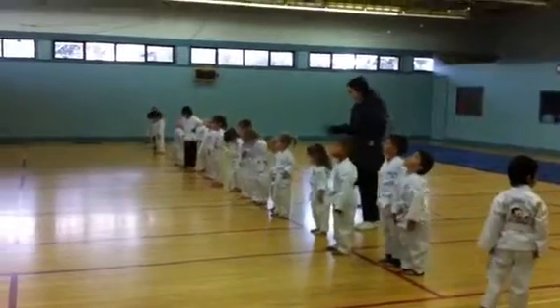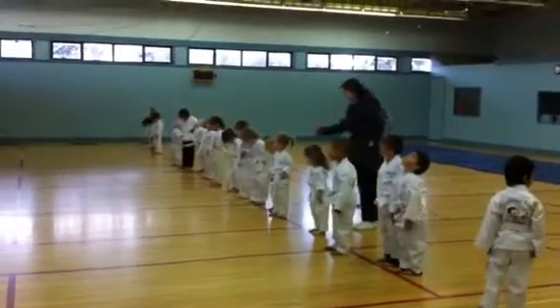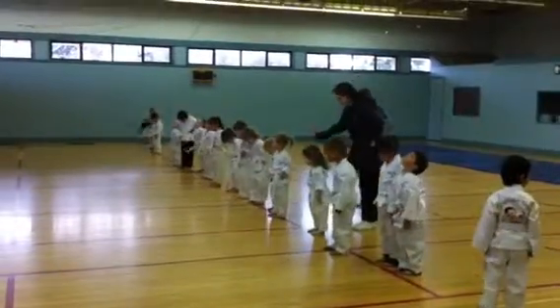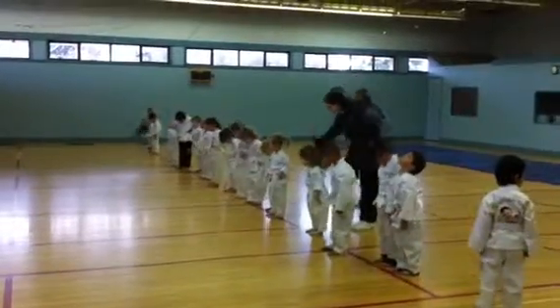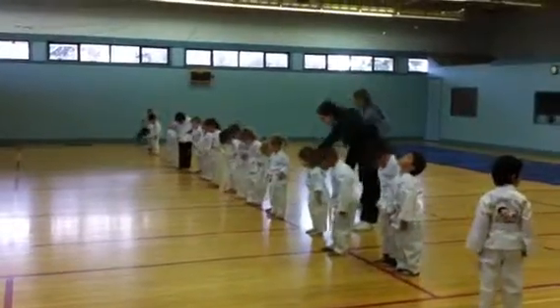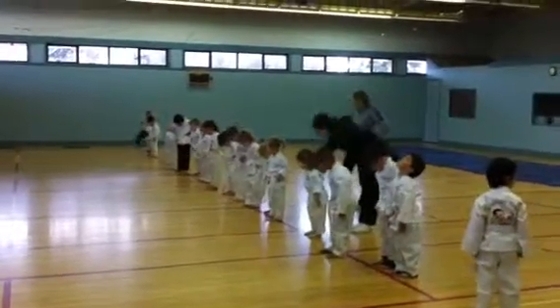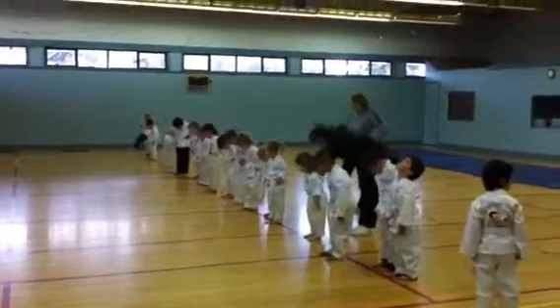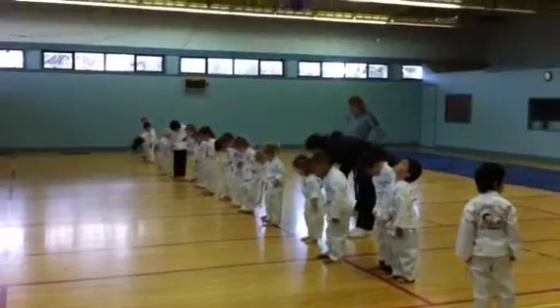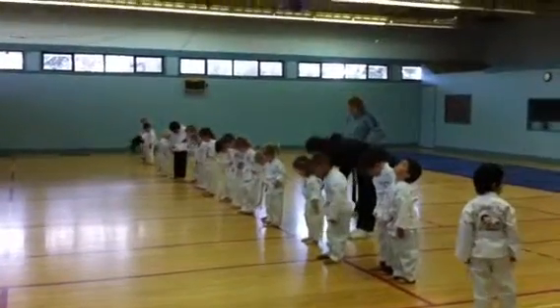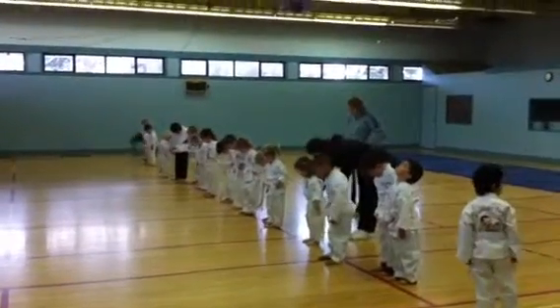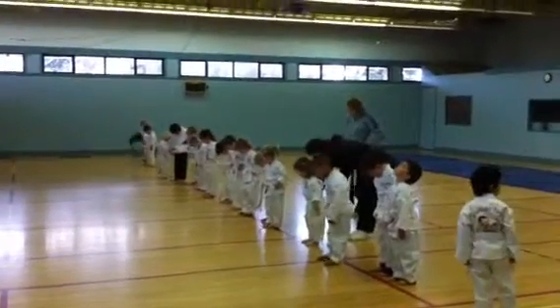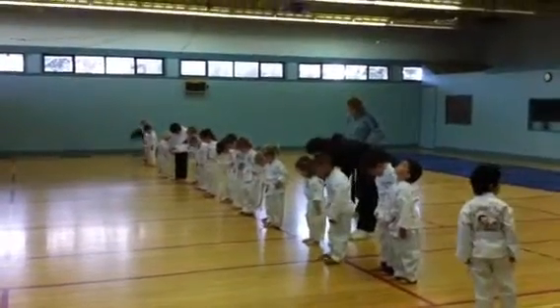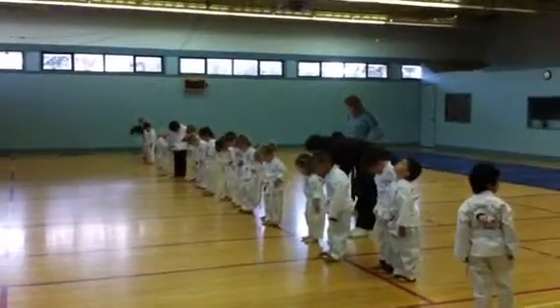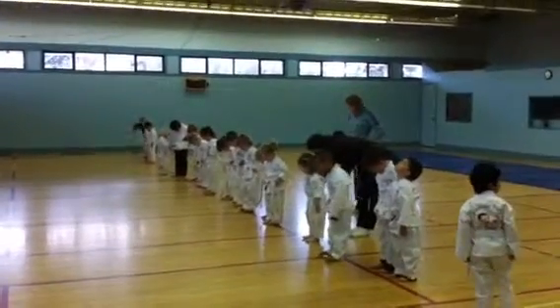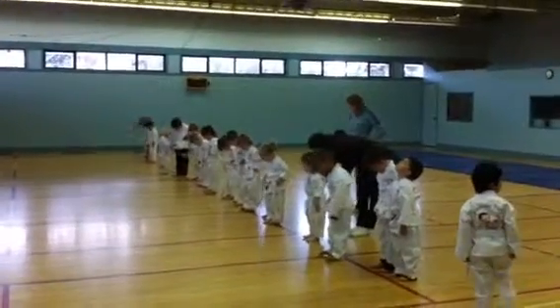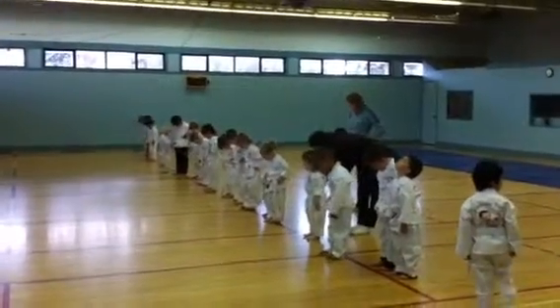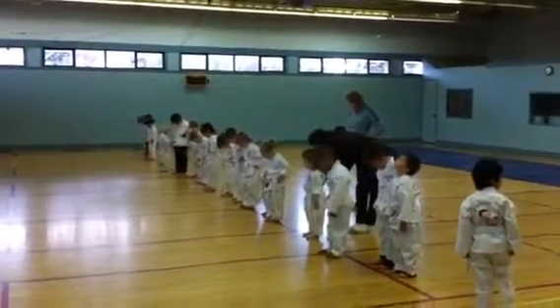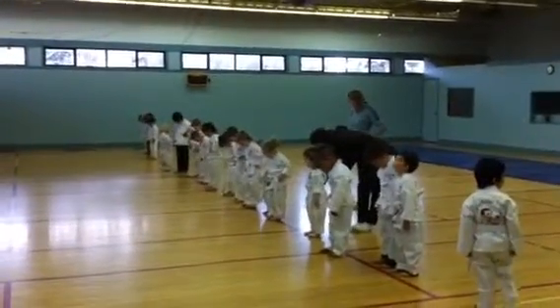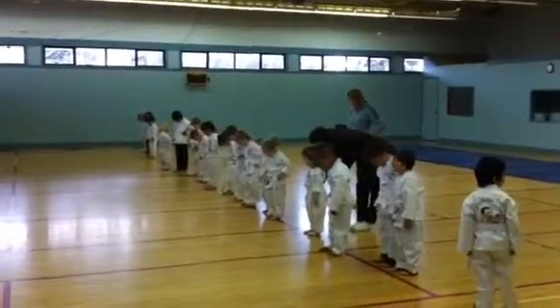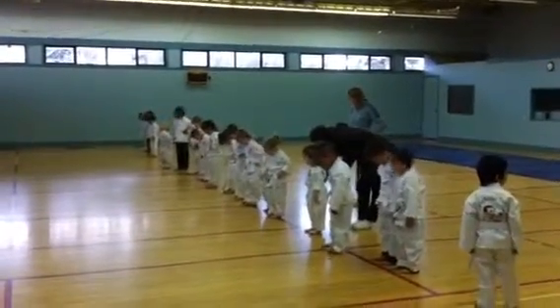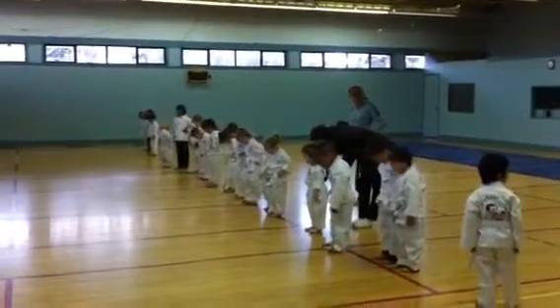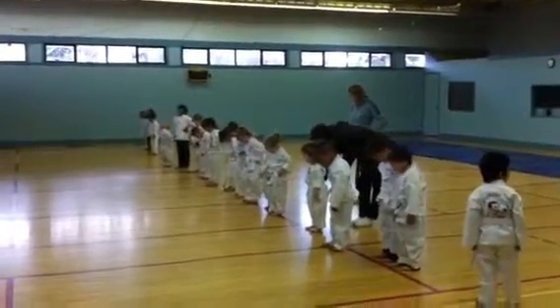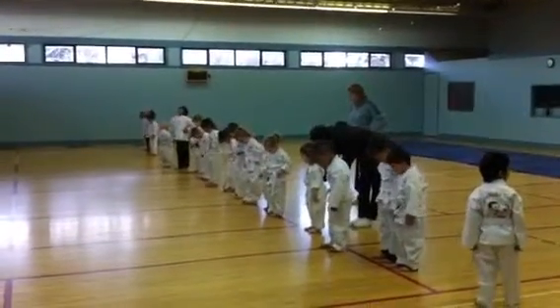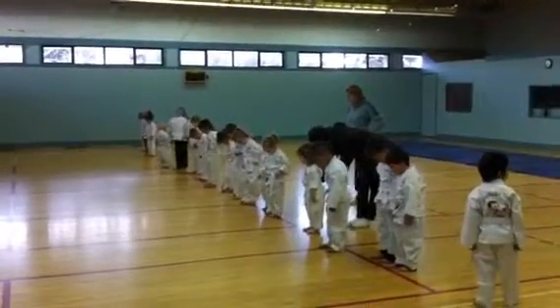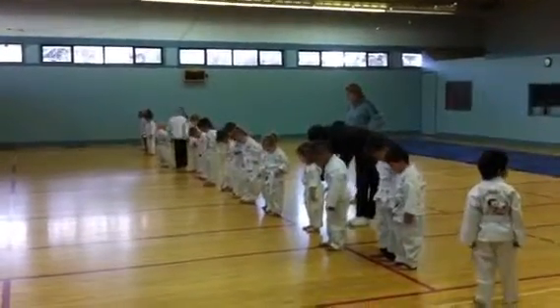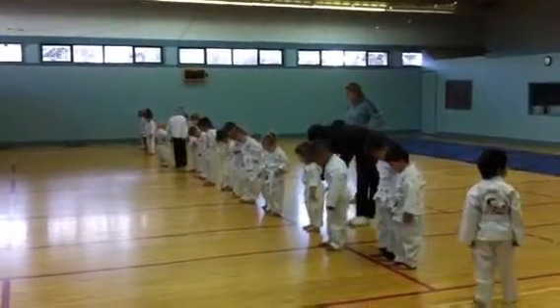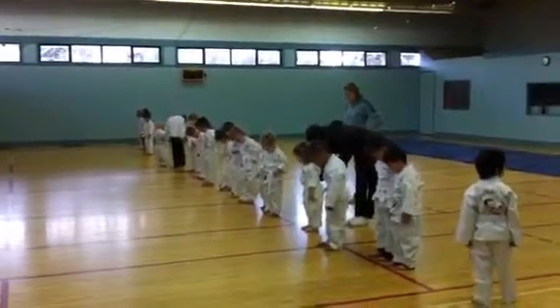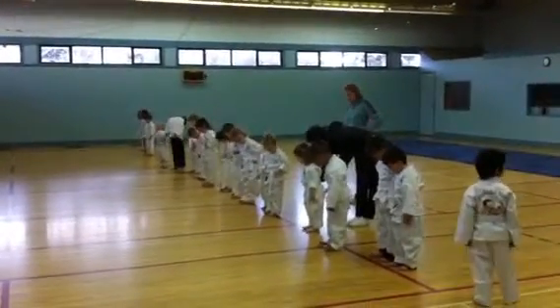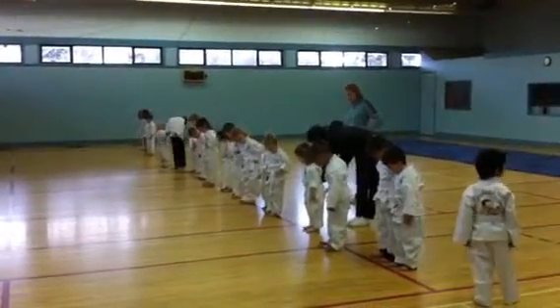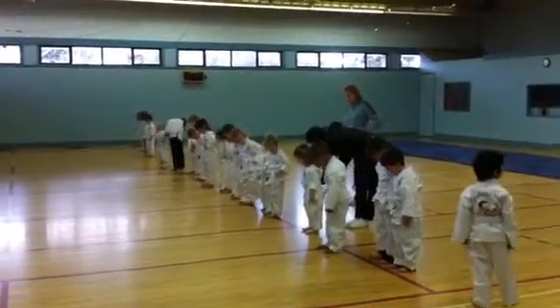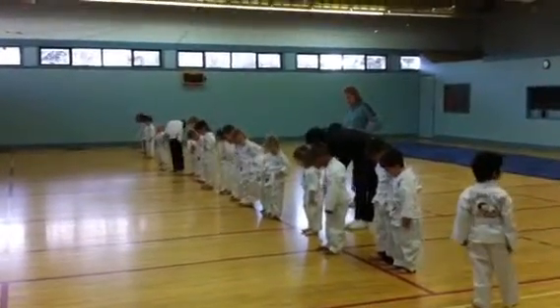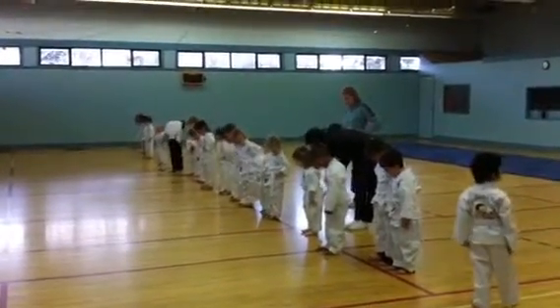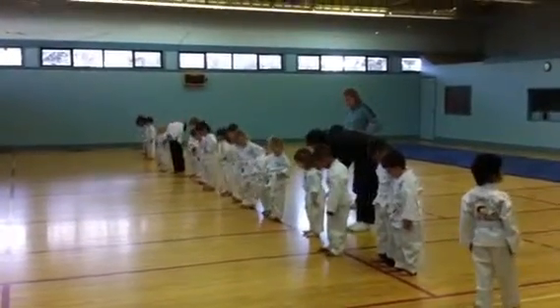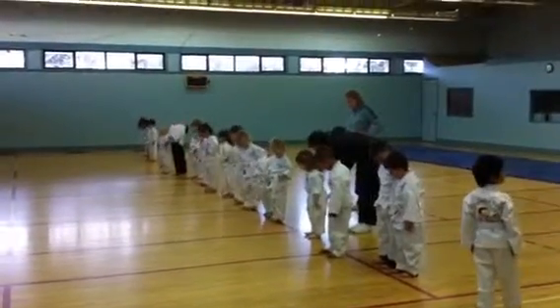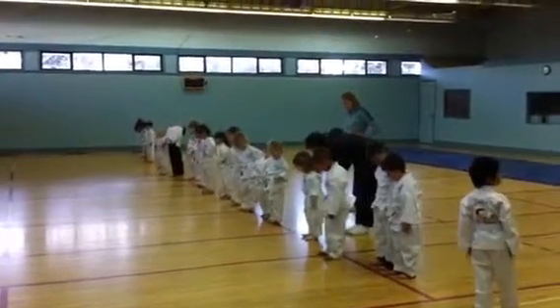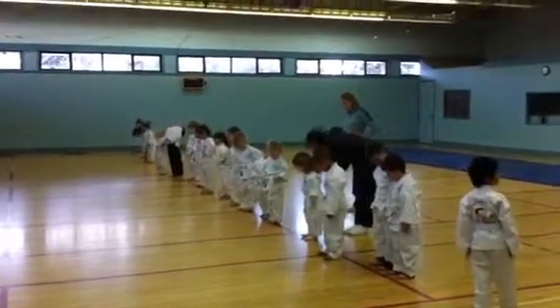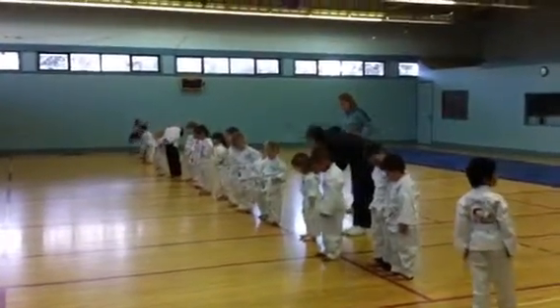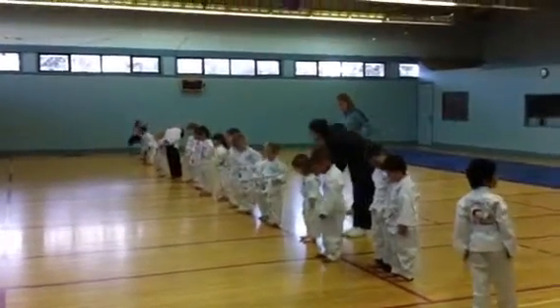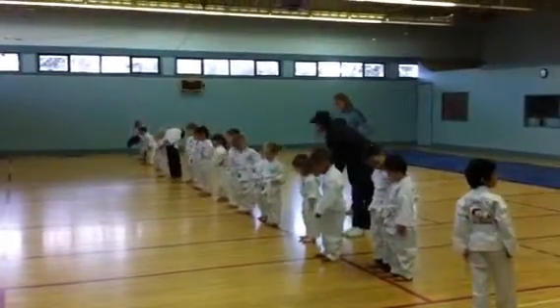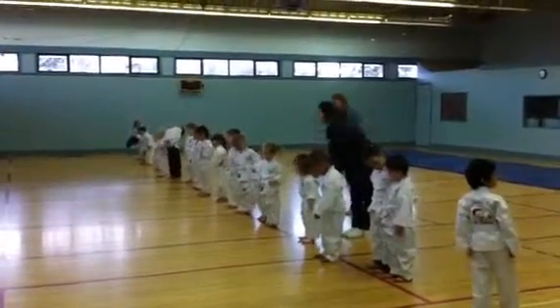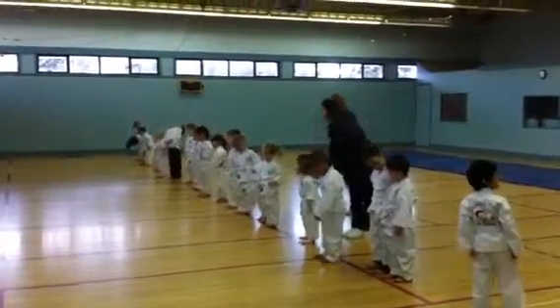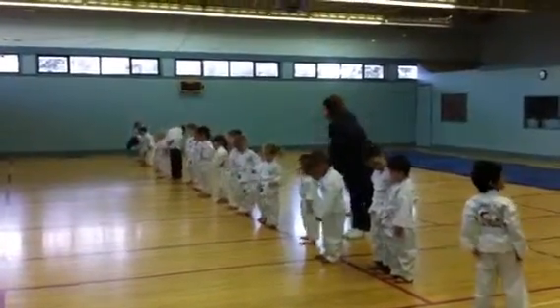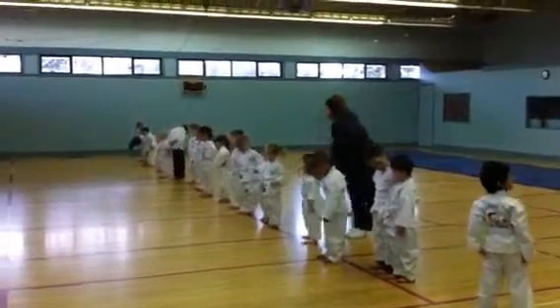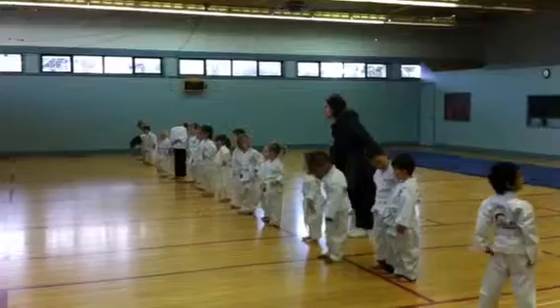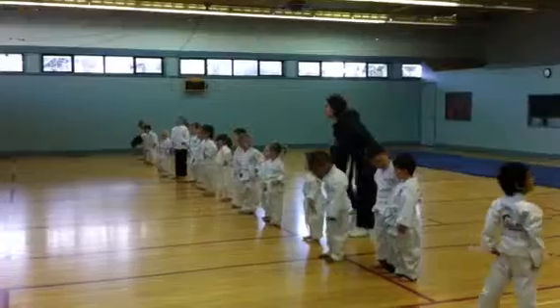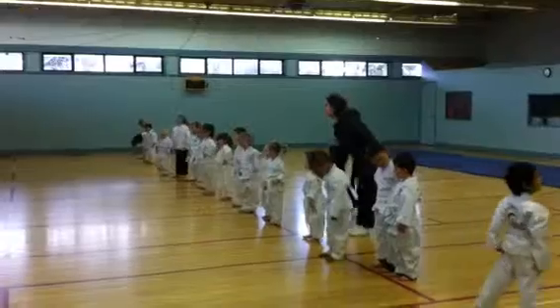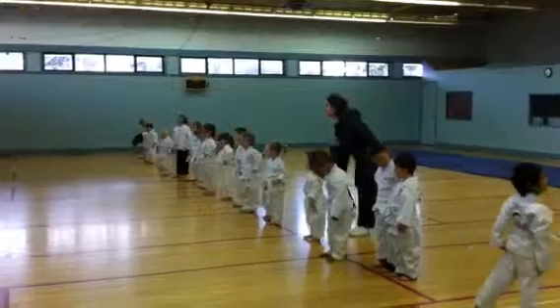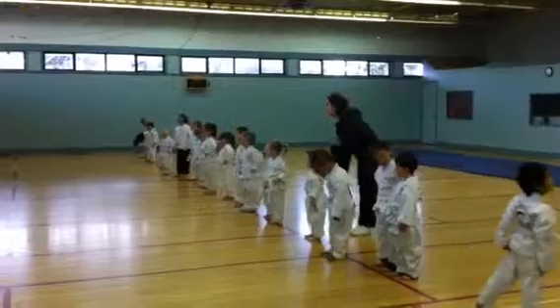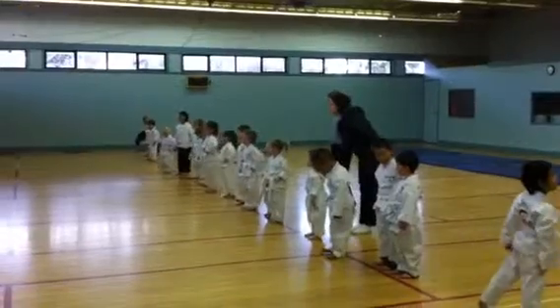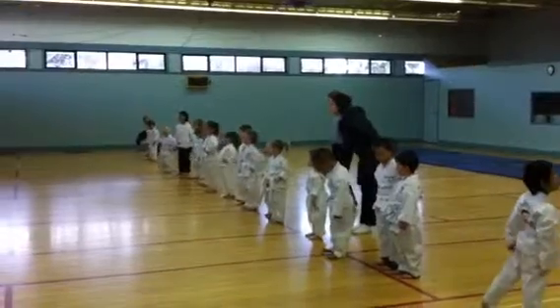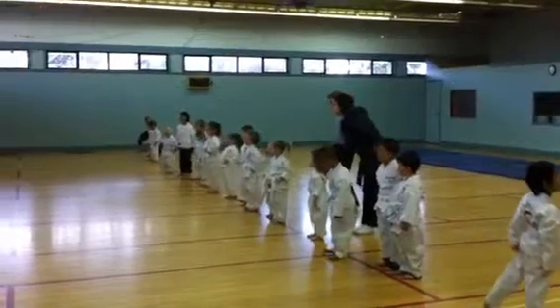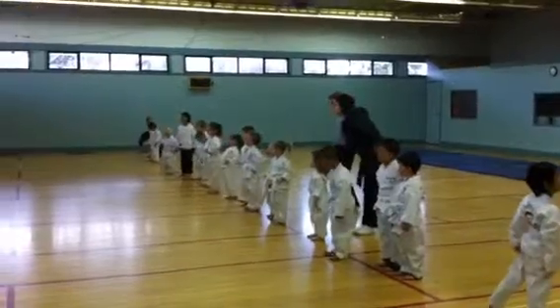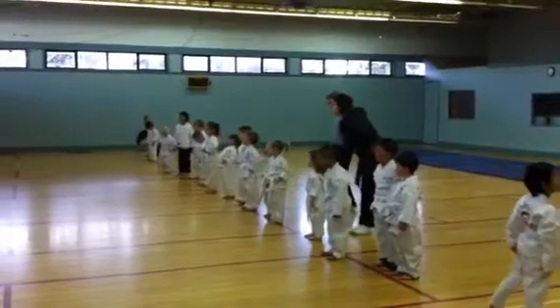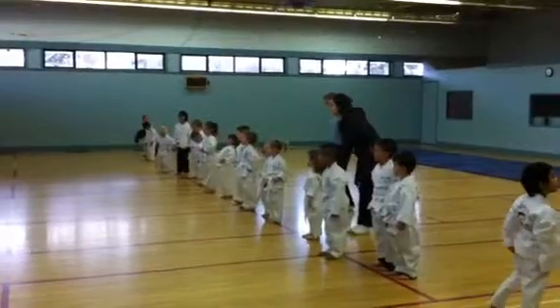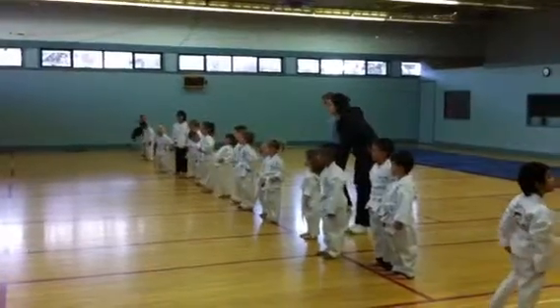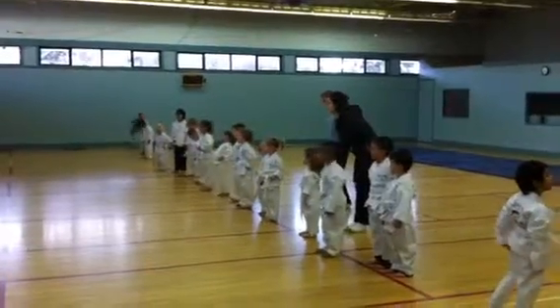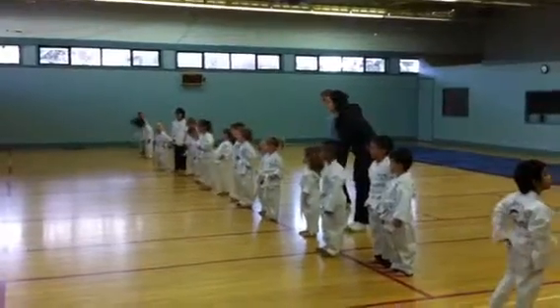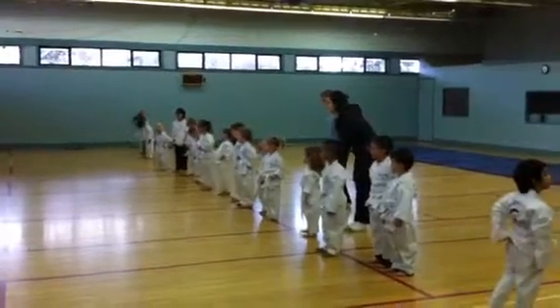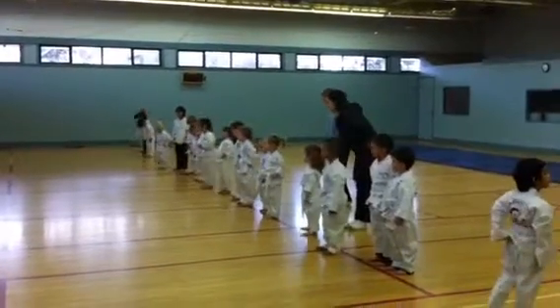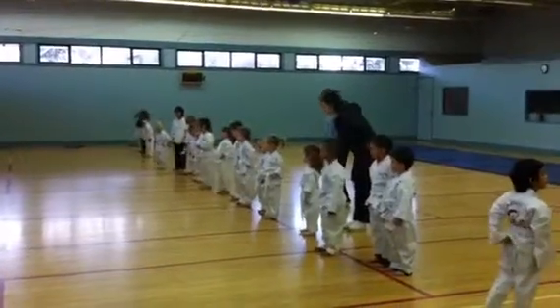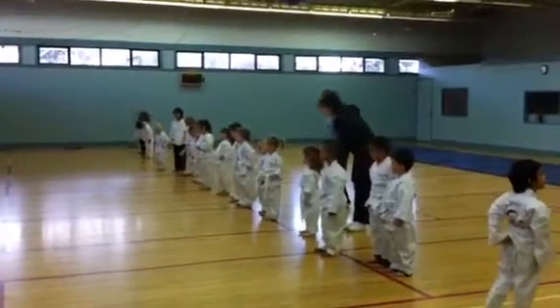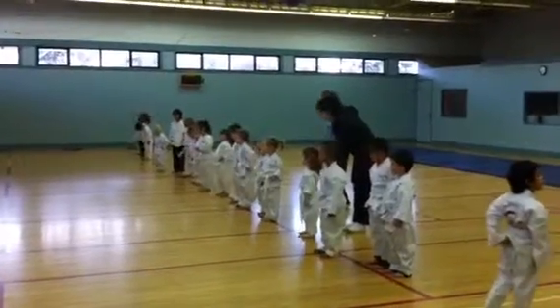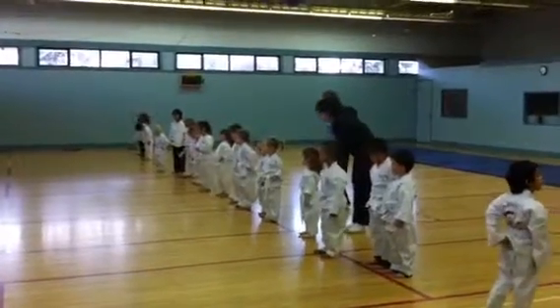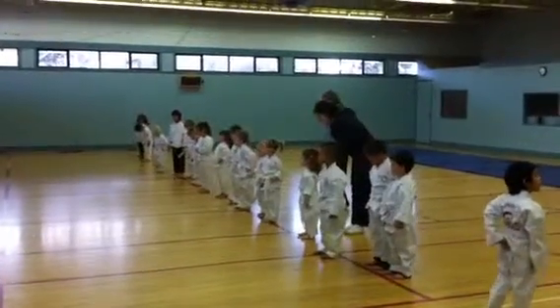Wiggle, wiggle, wiggle. Edge toes. Toes, toes. Now the roof.